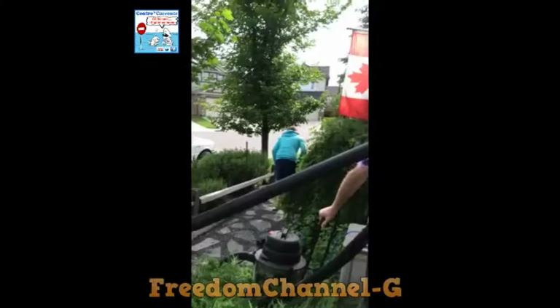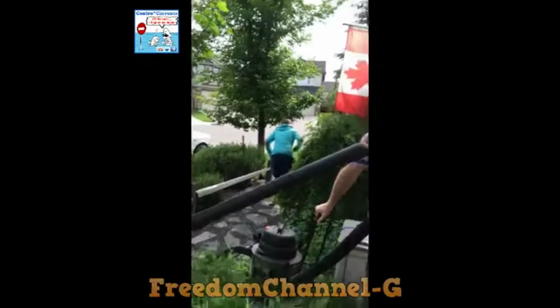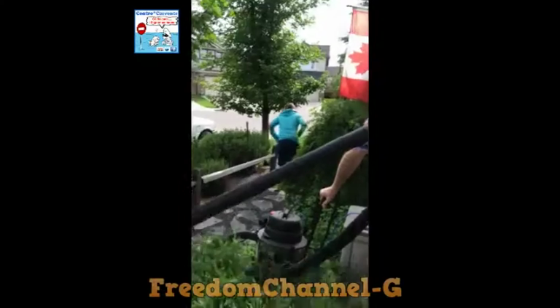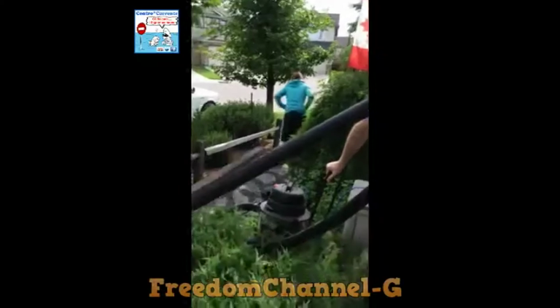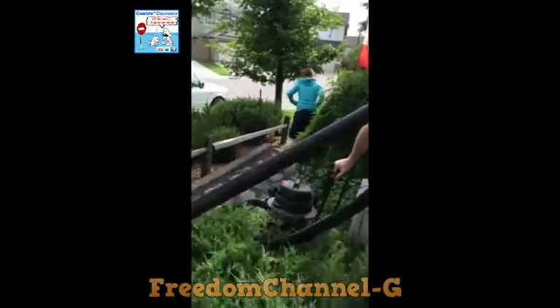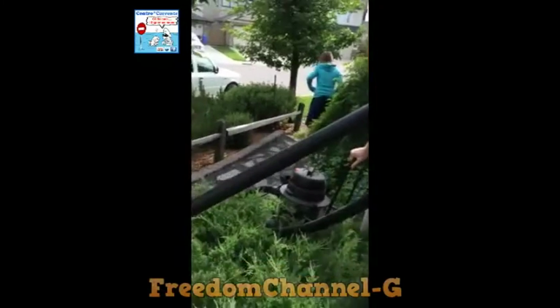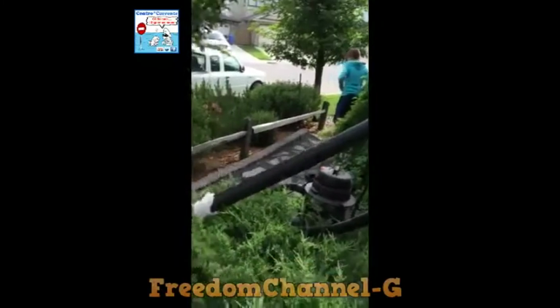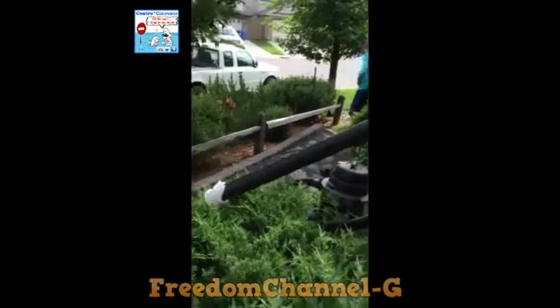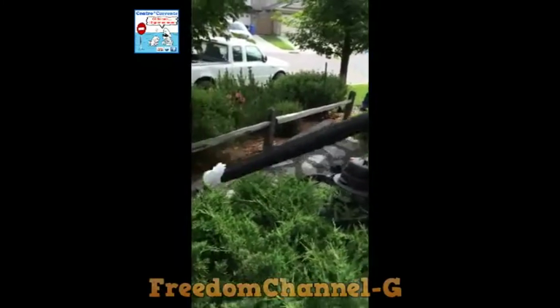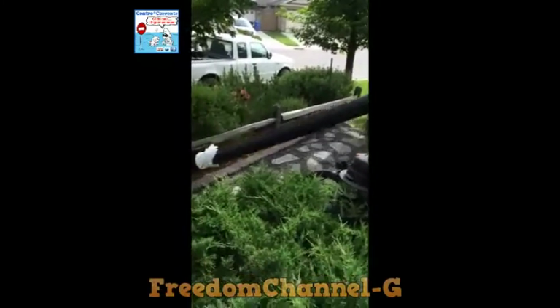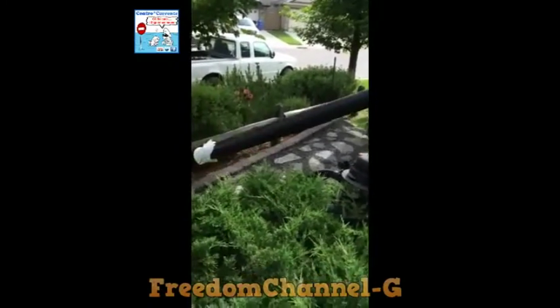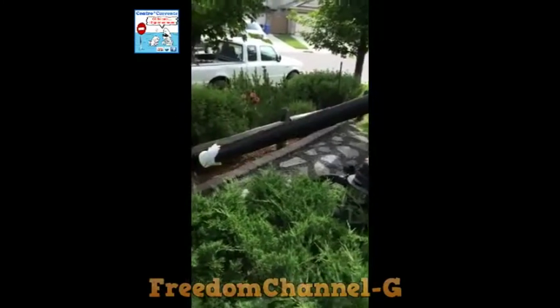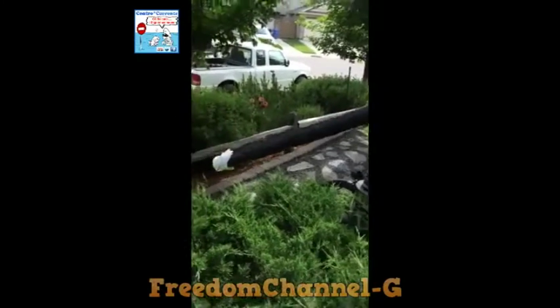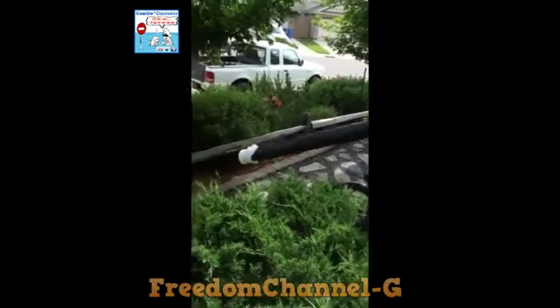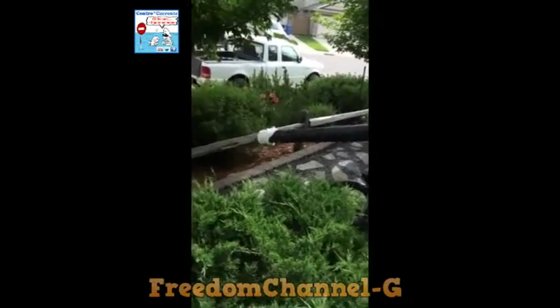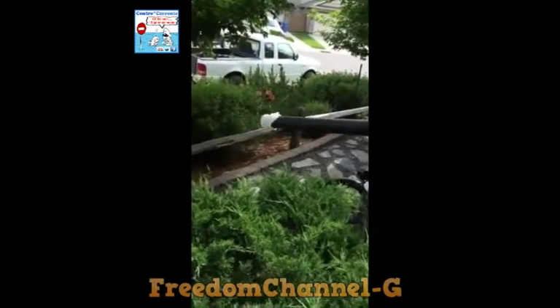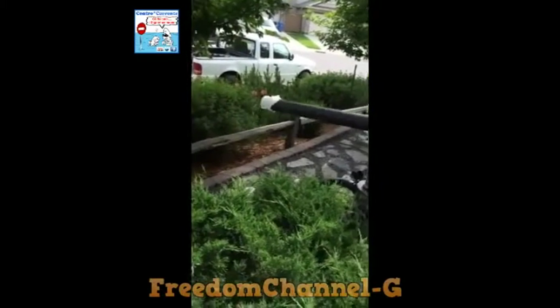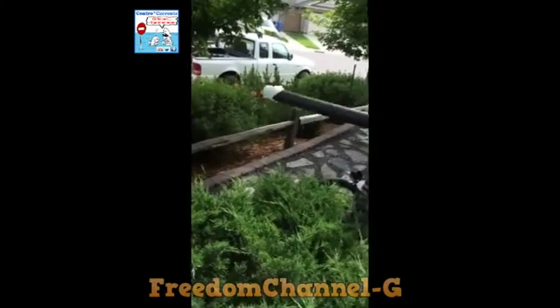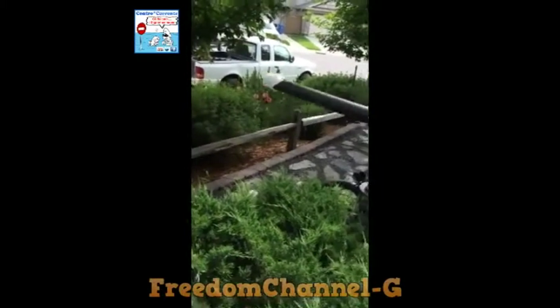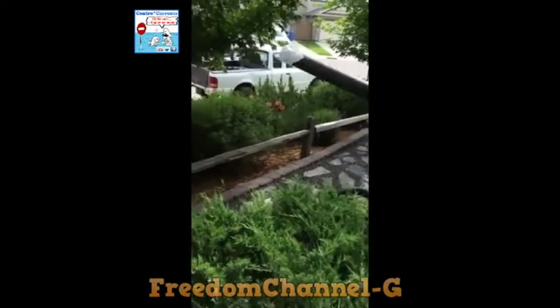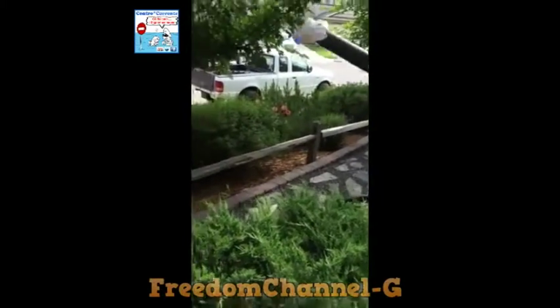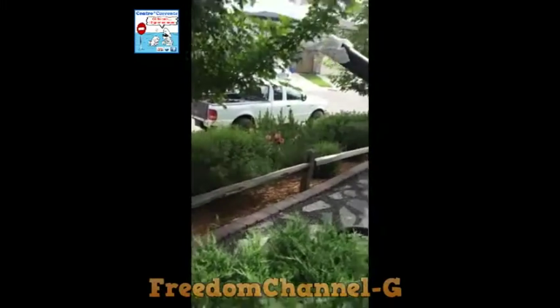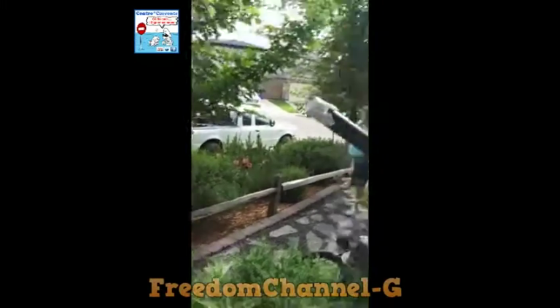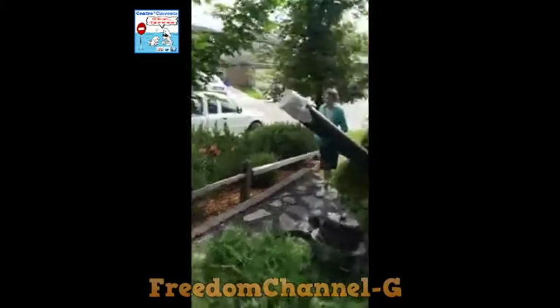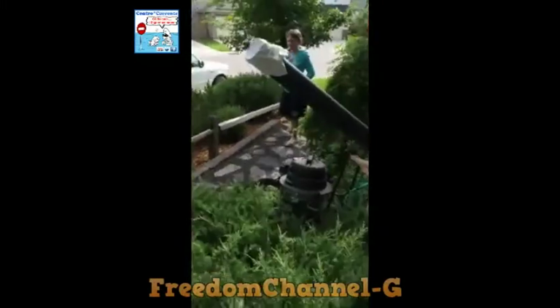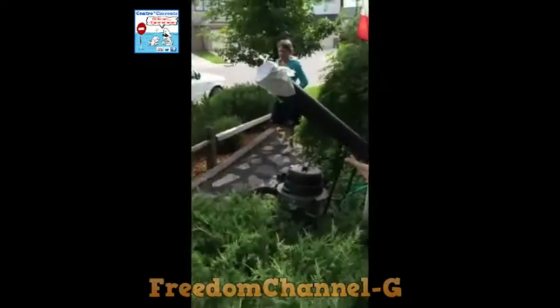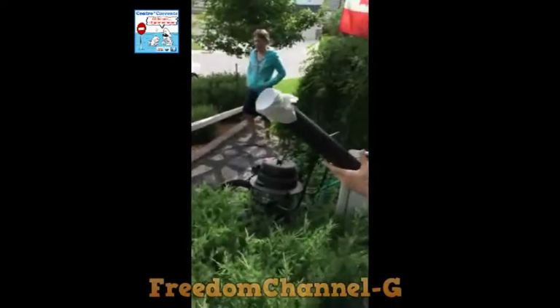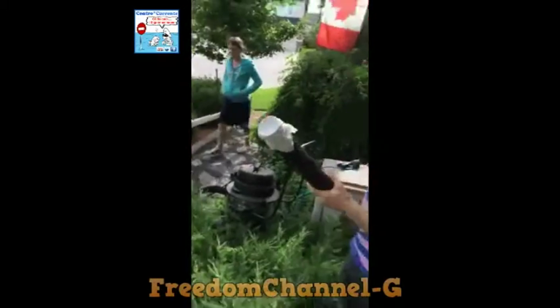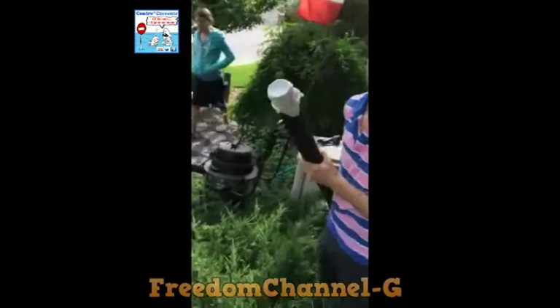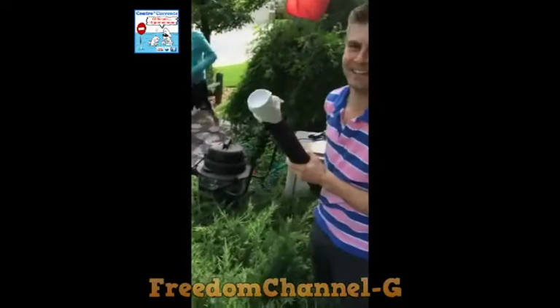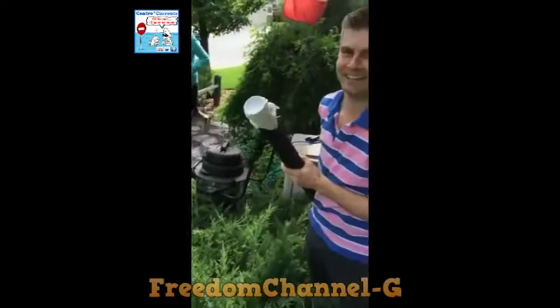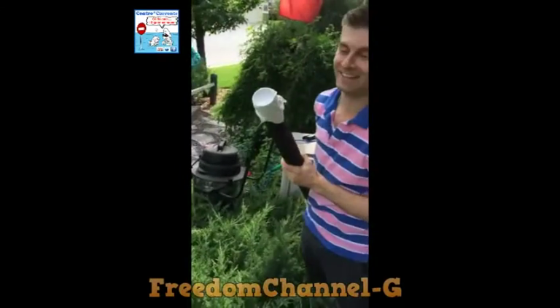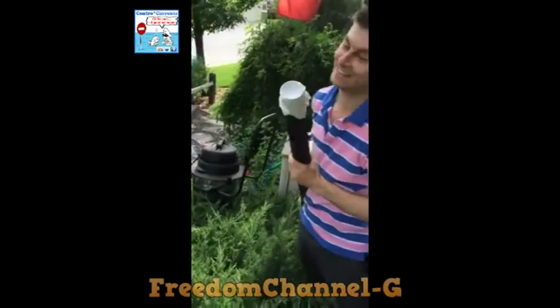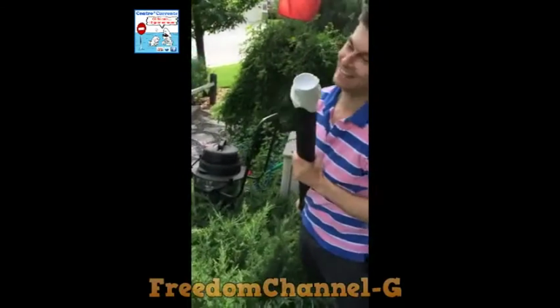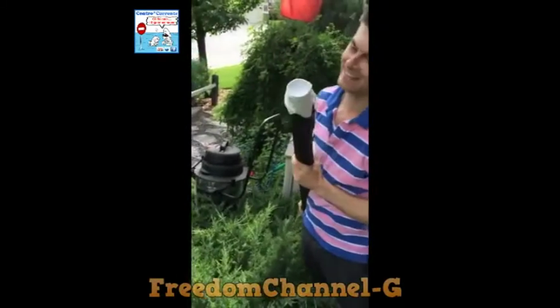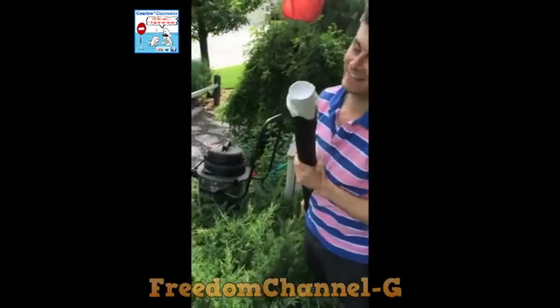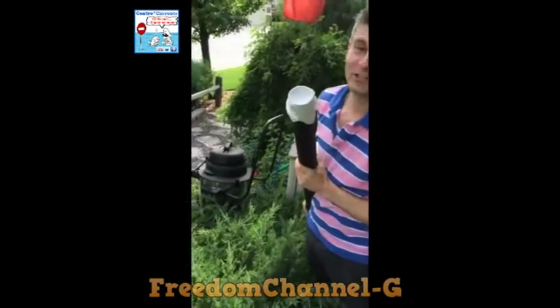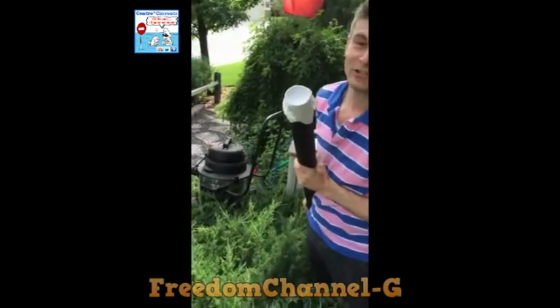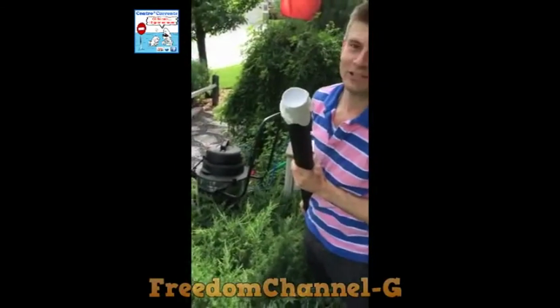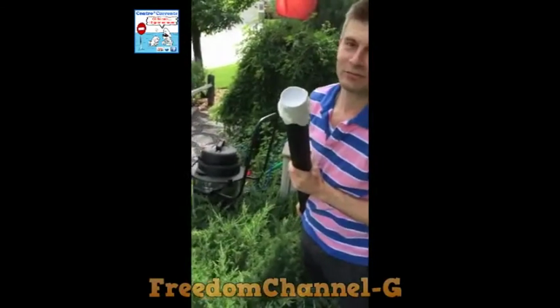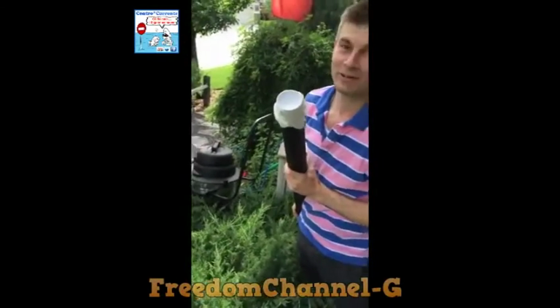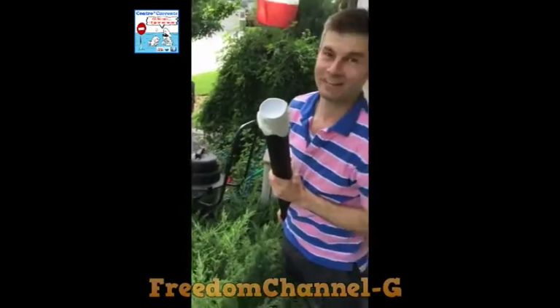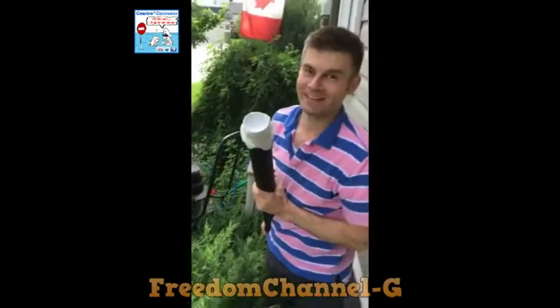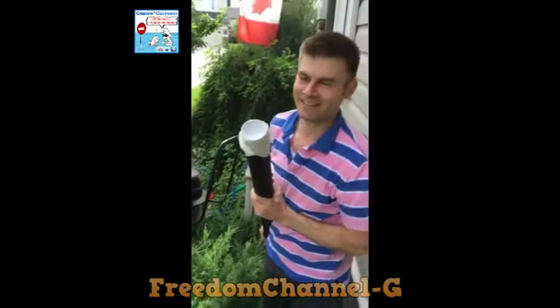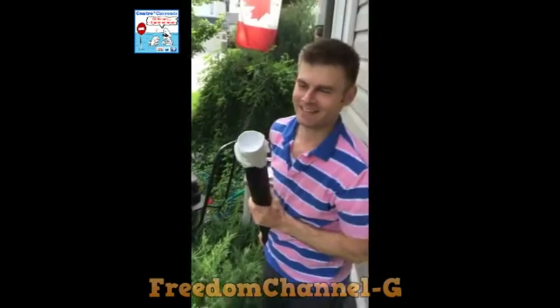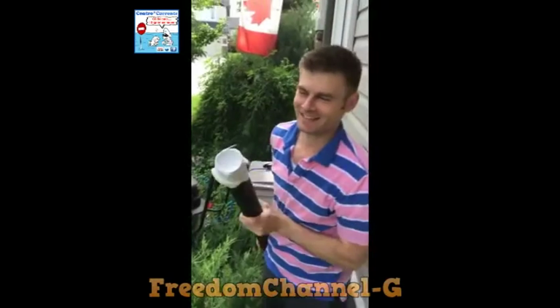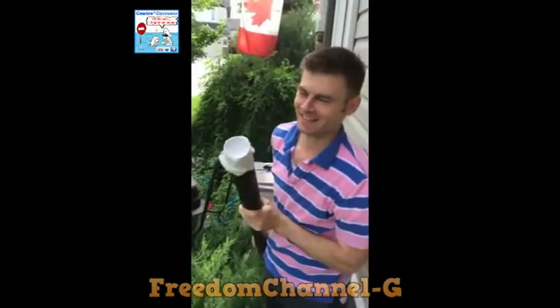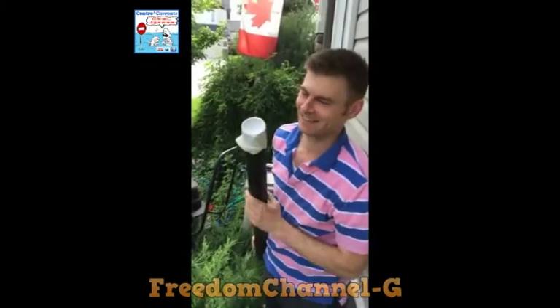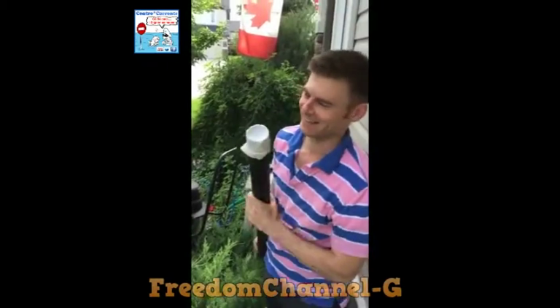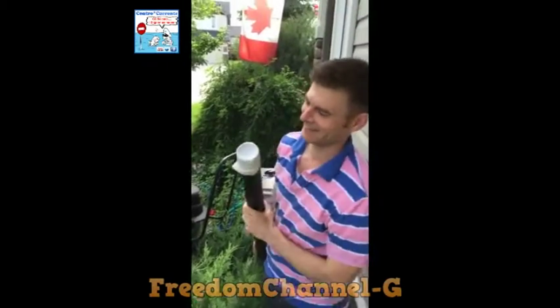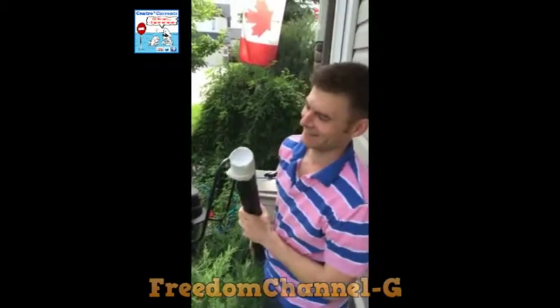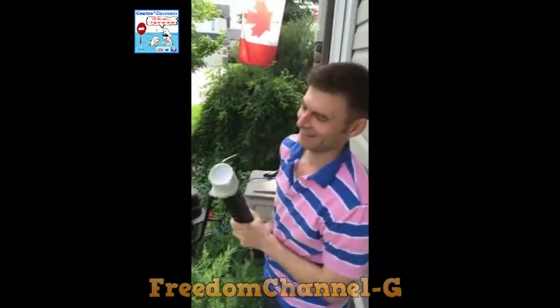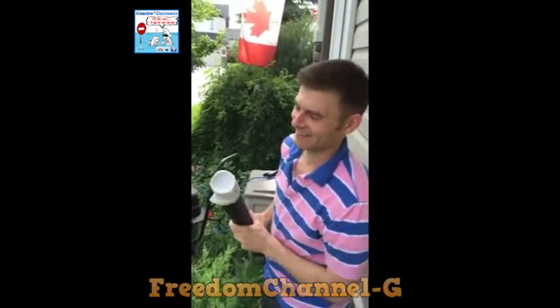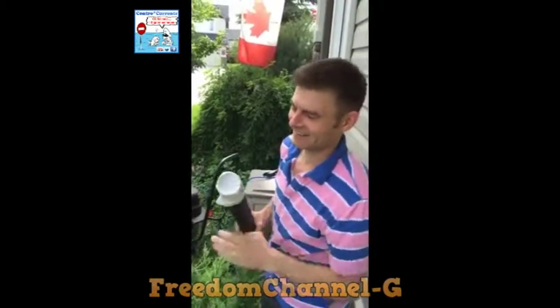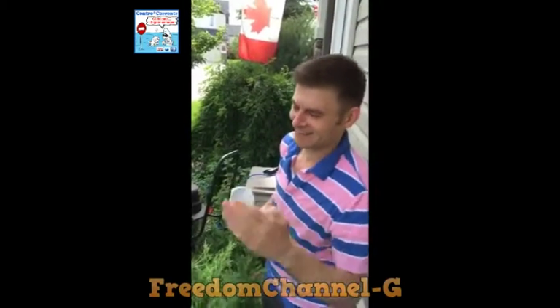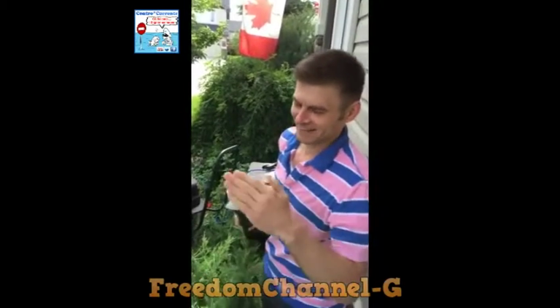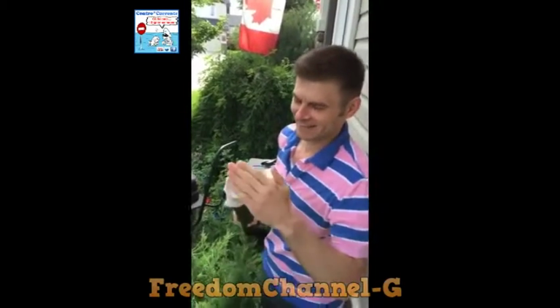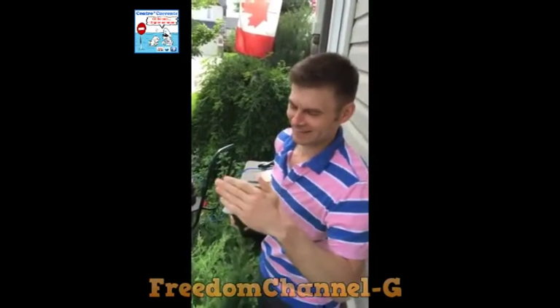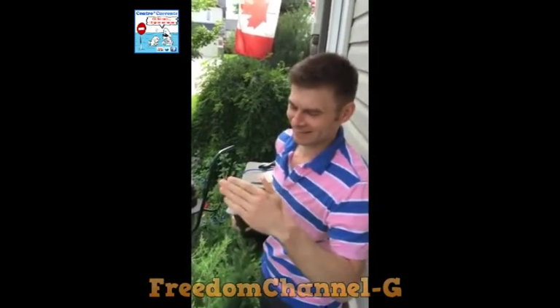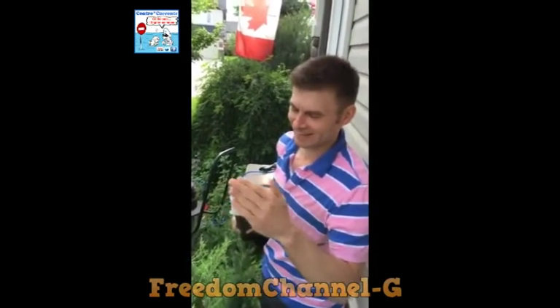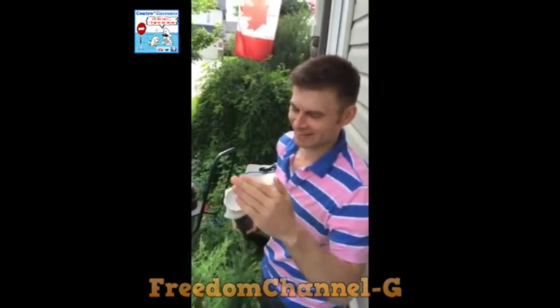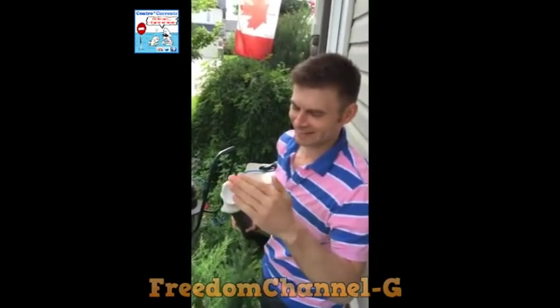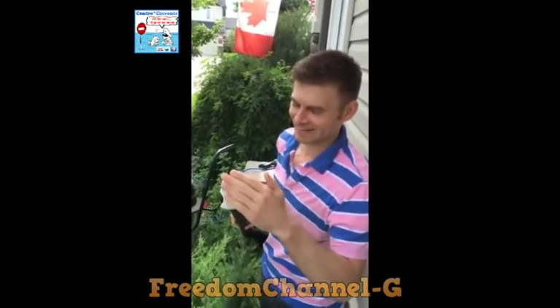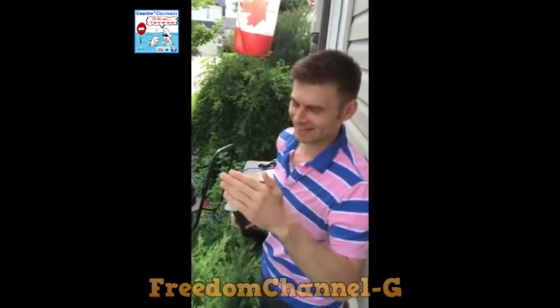In rescuing a duck, it's best to do this. You need one of these — paper towels.